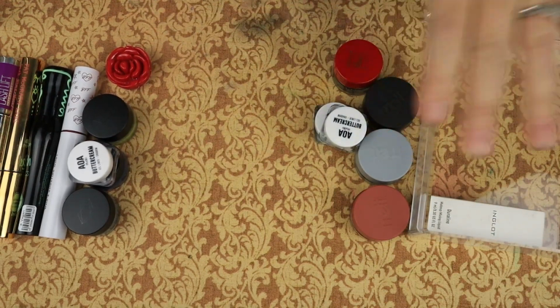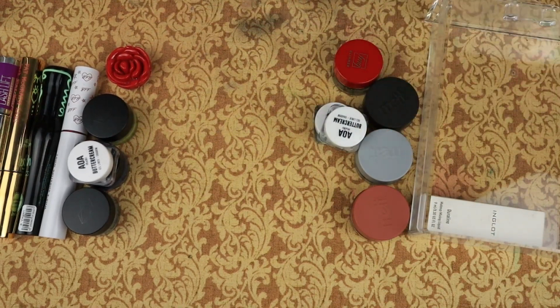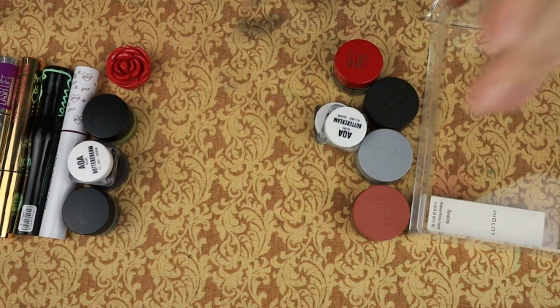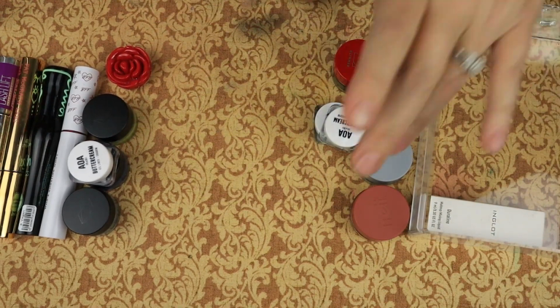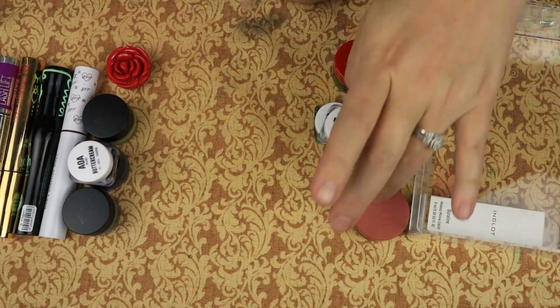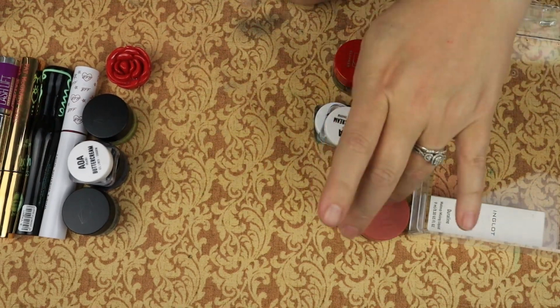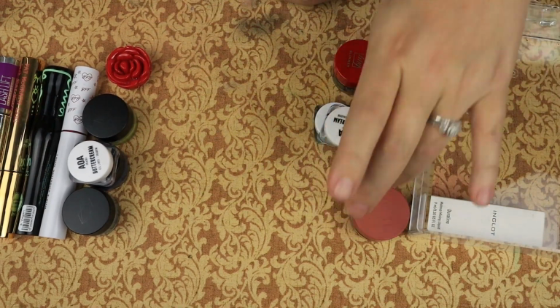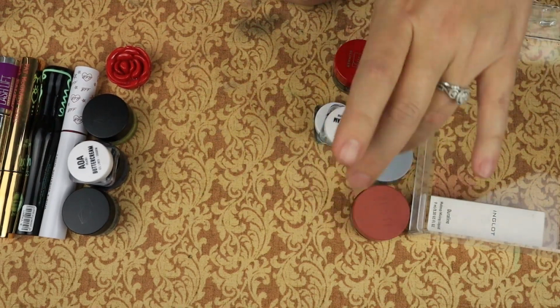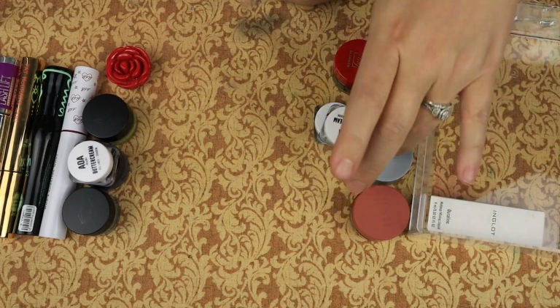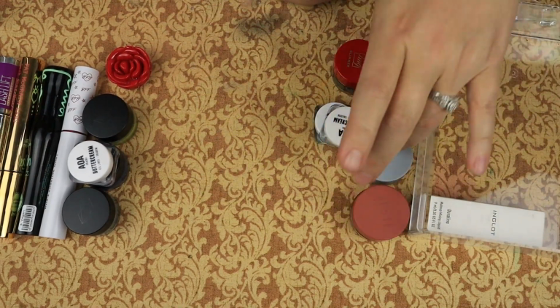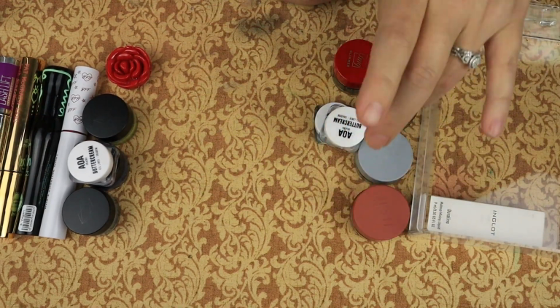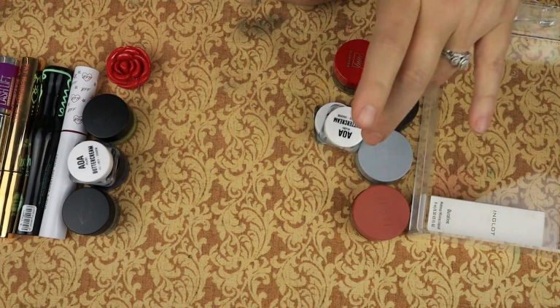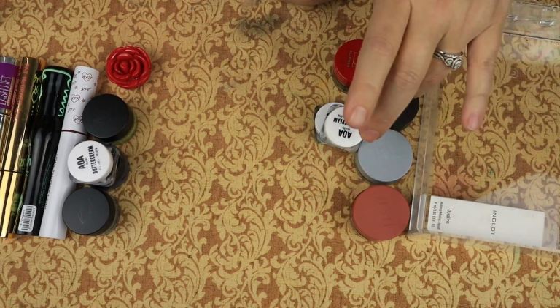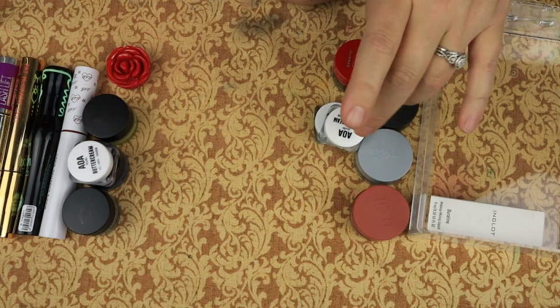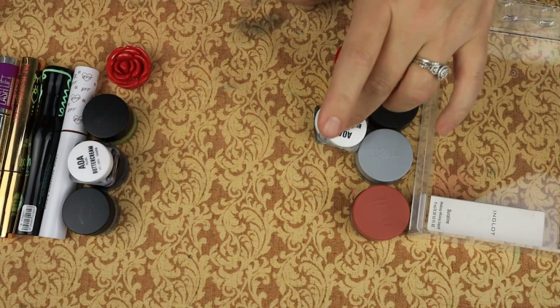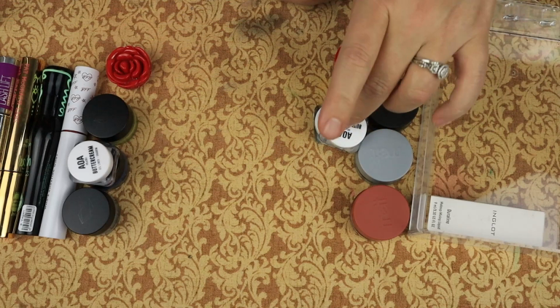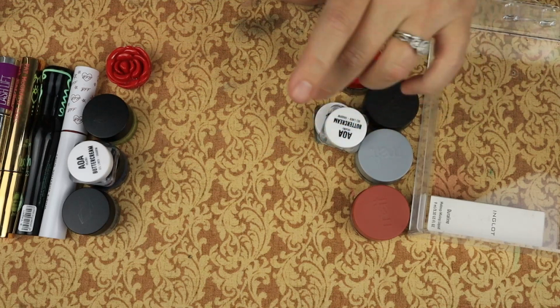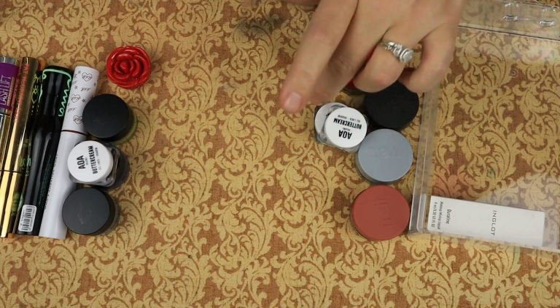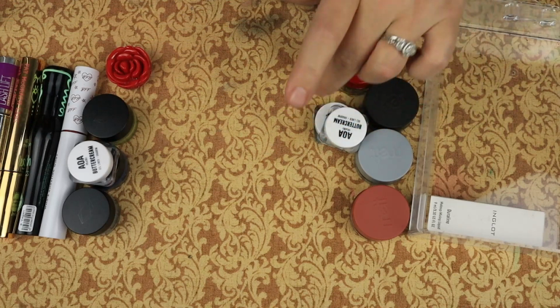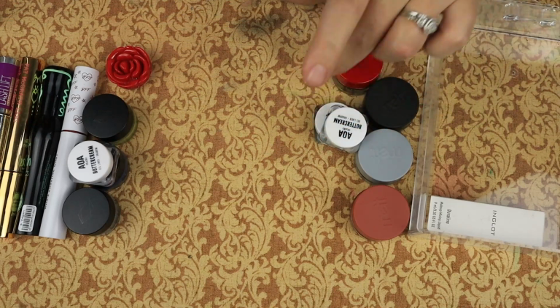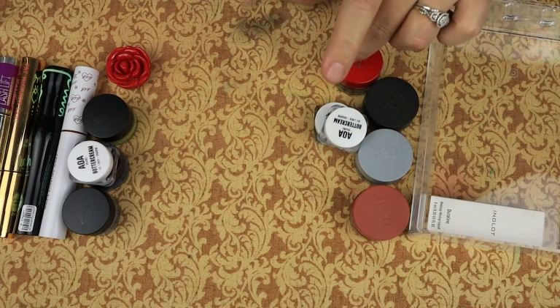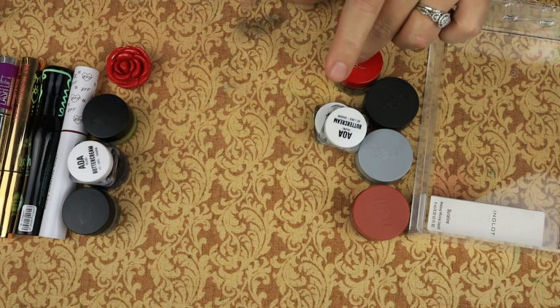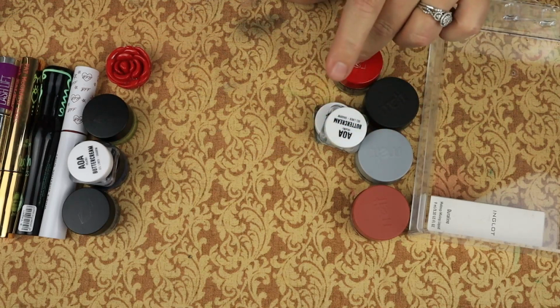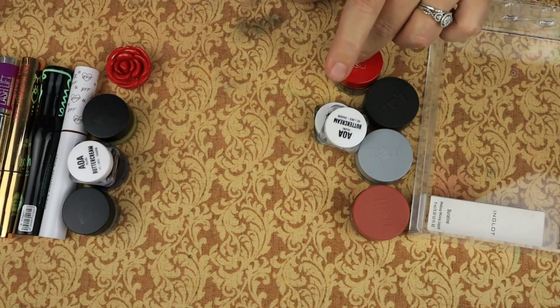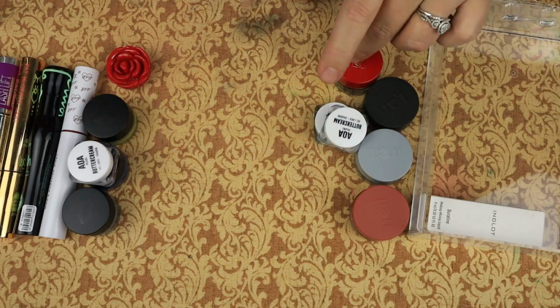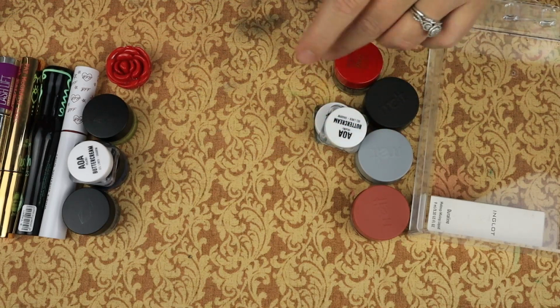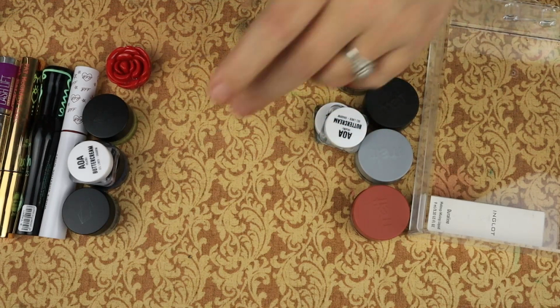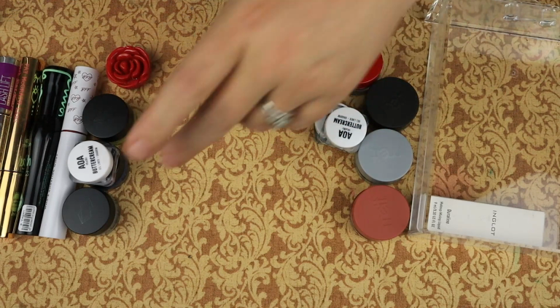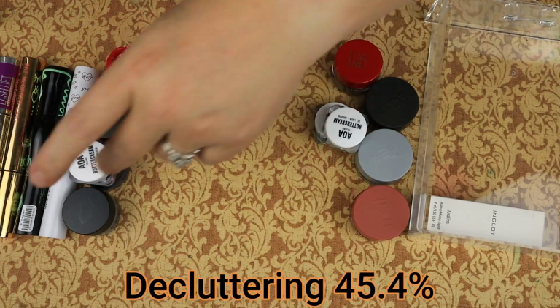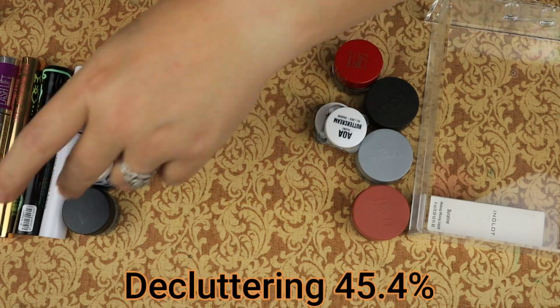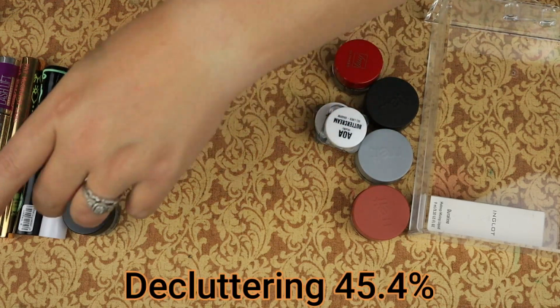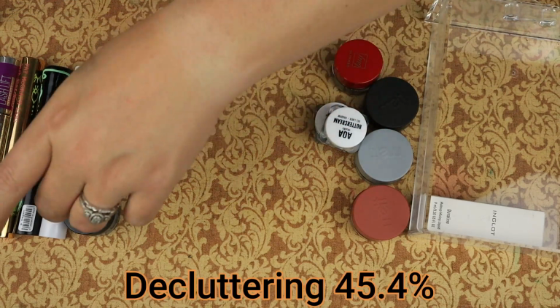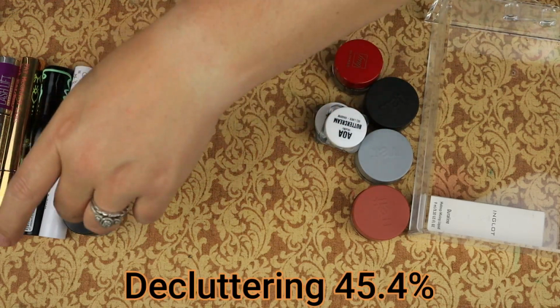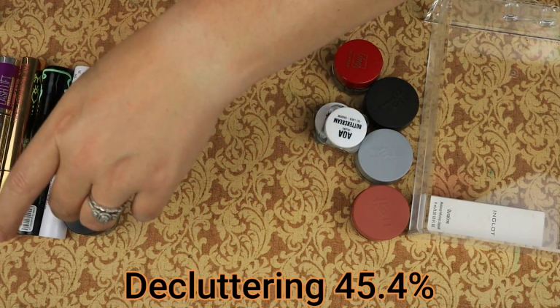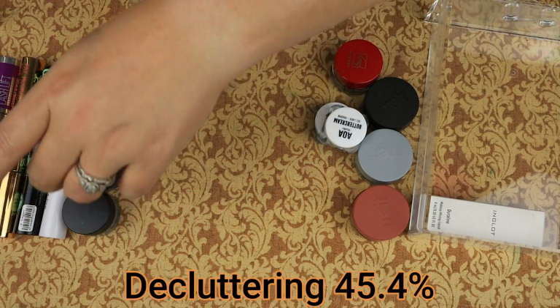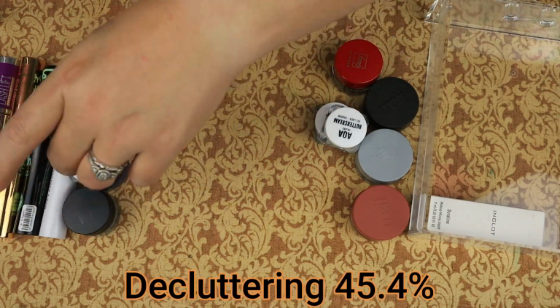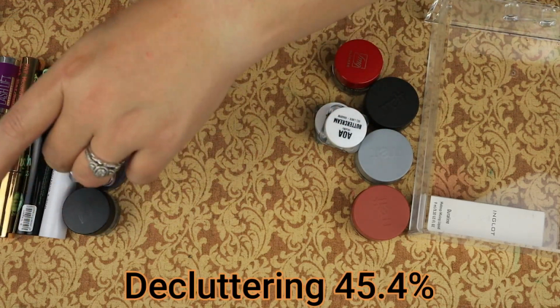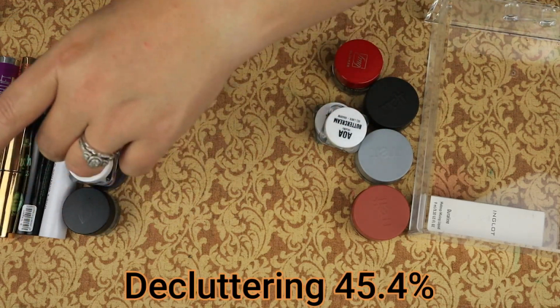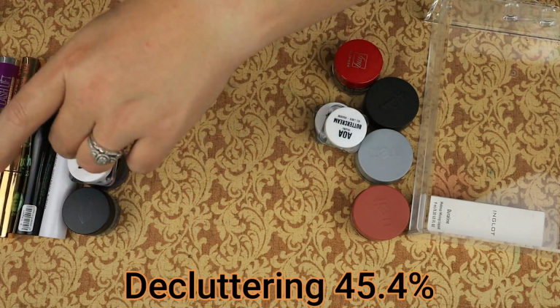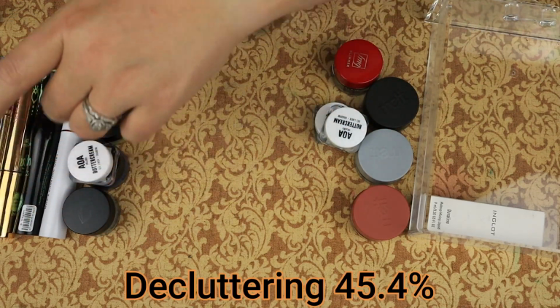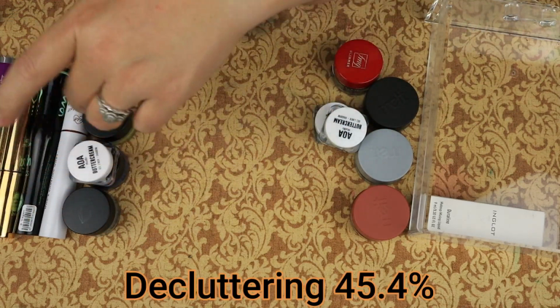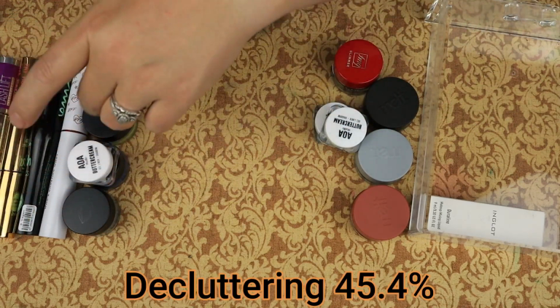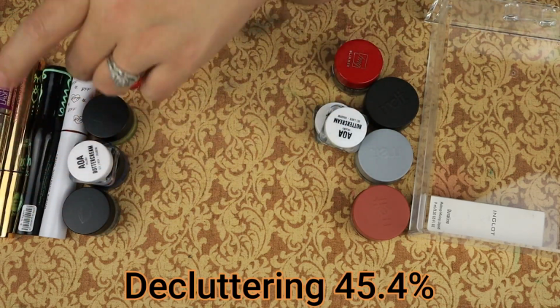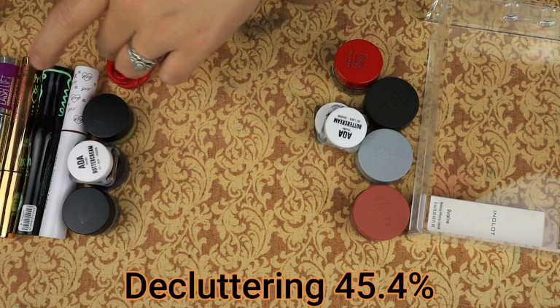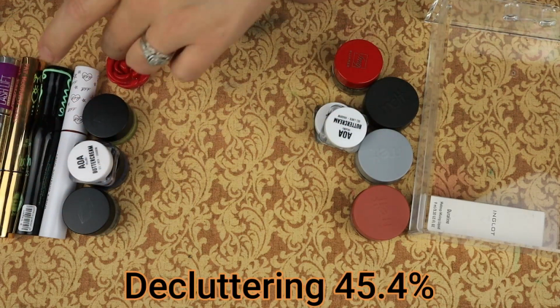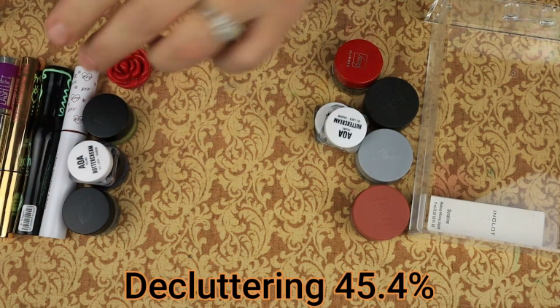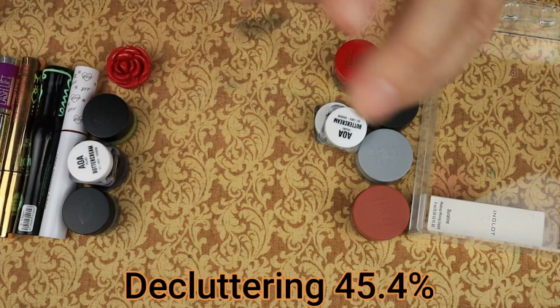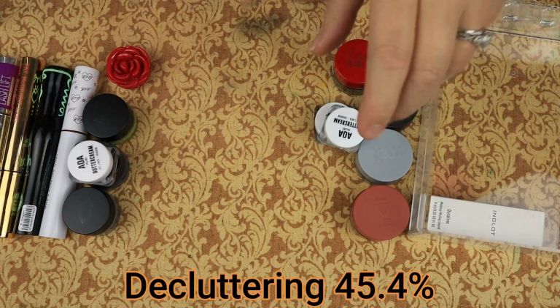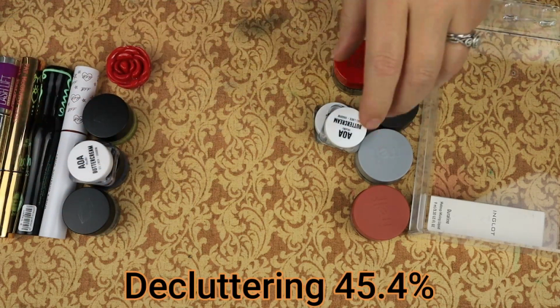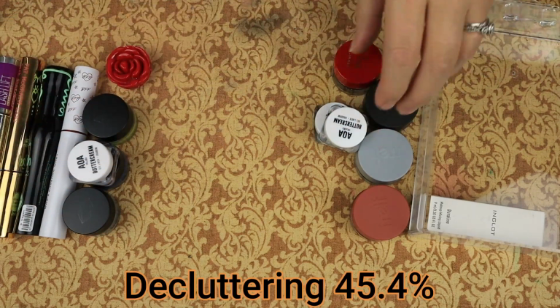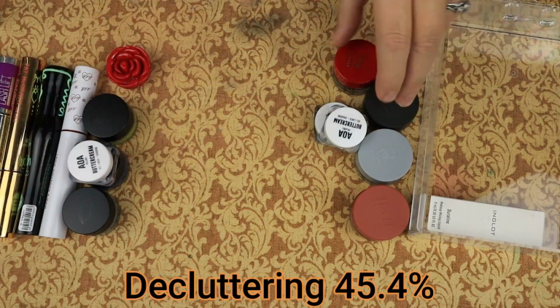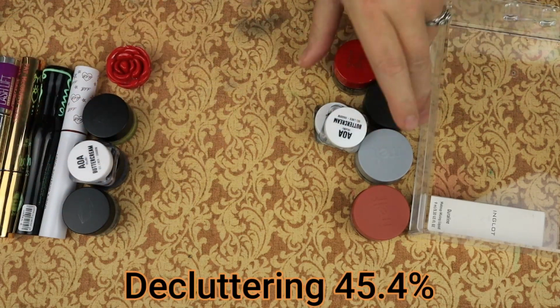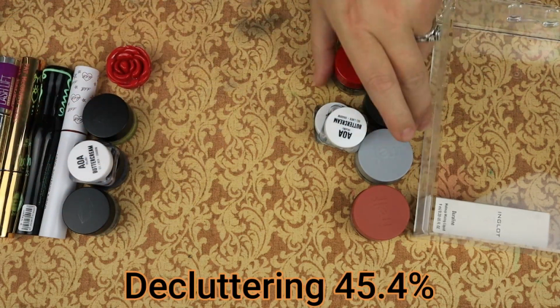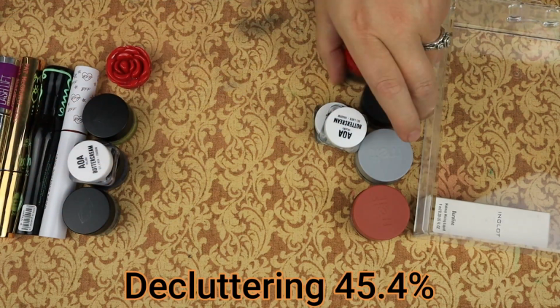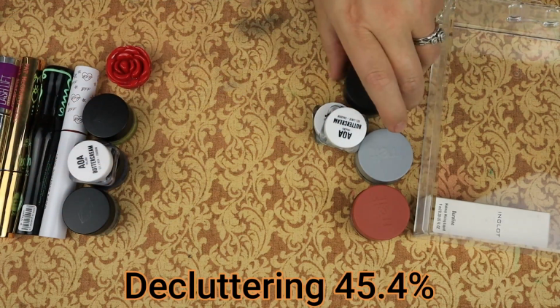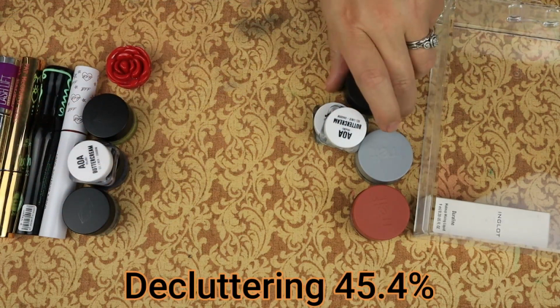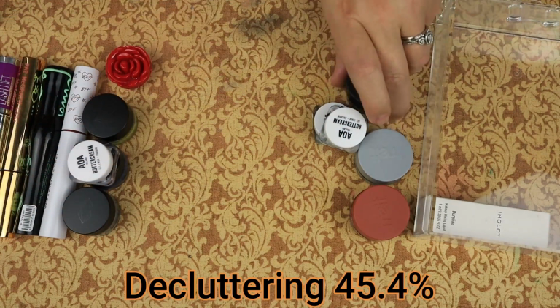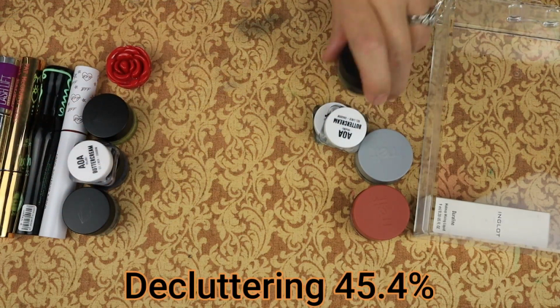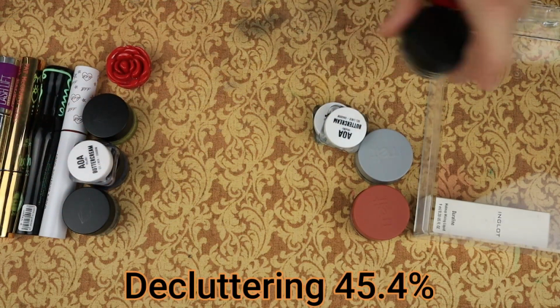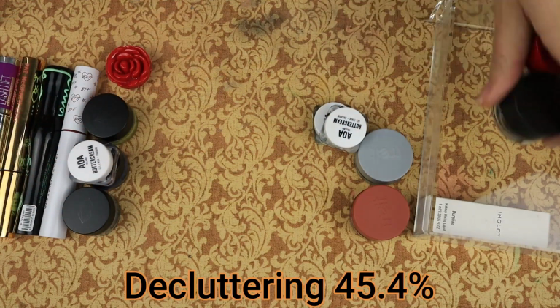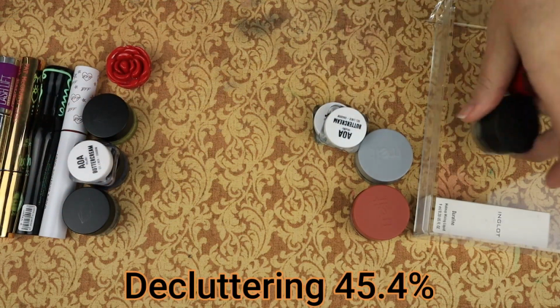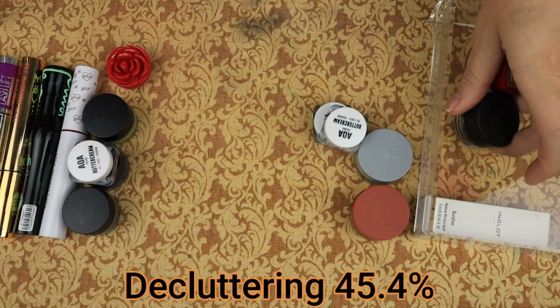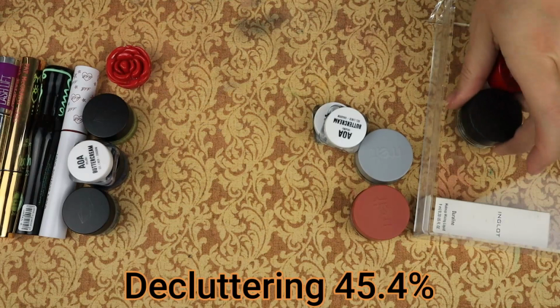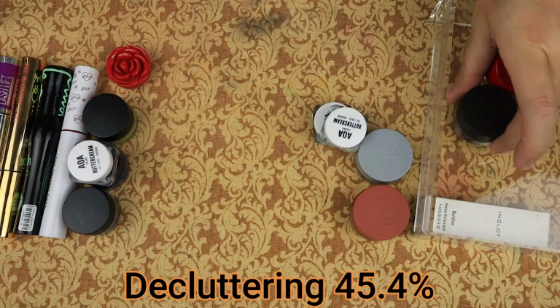So I'm keeping six and decluttering five potted liners.